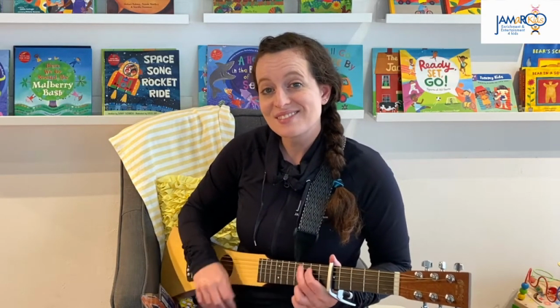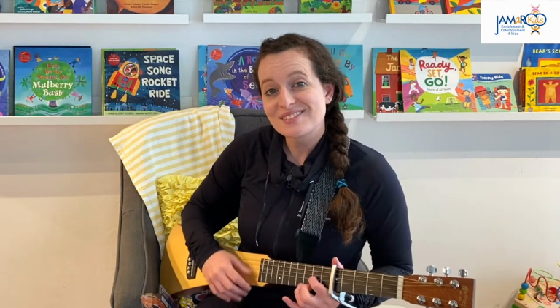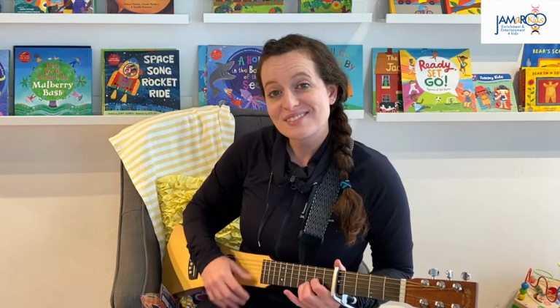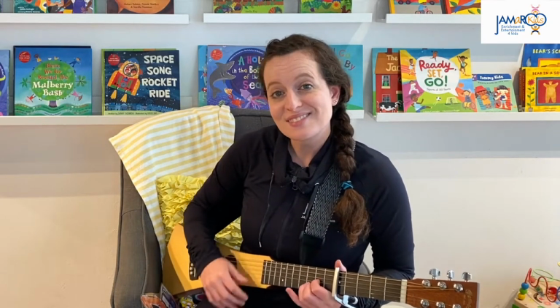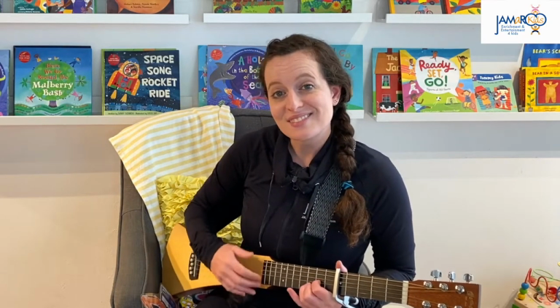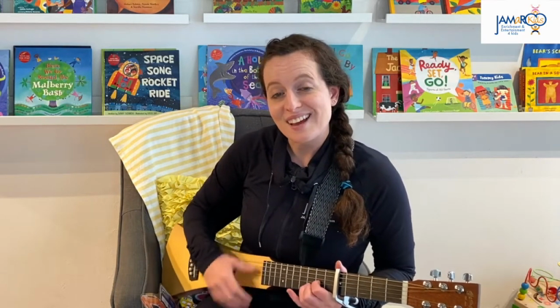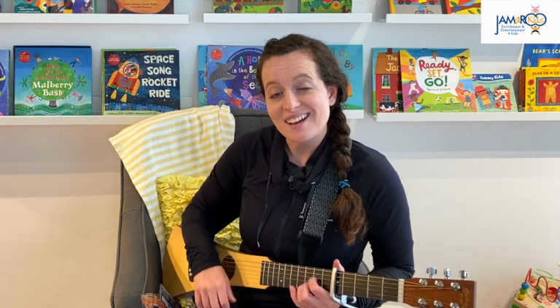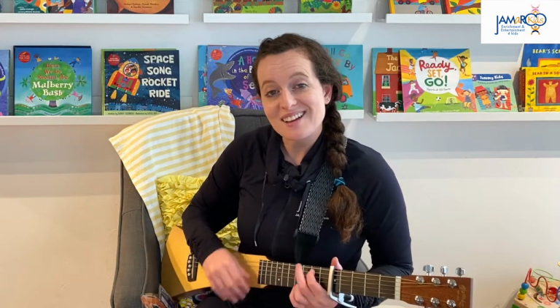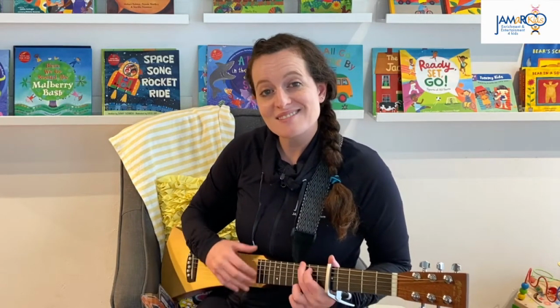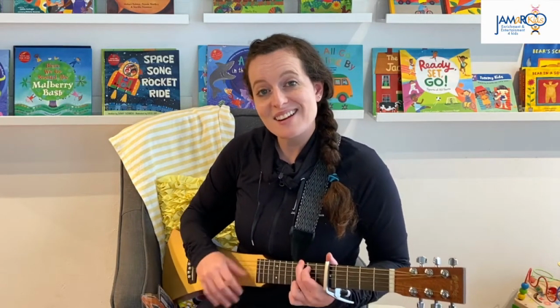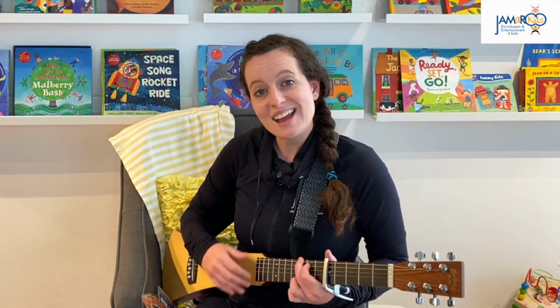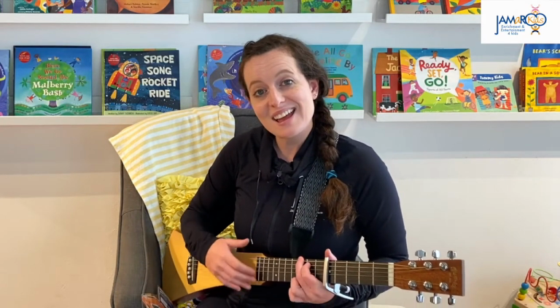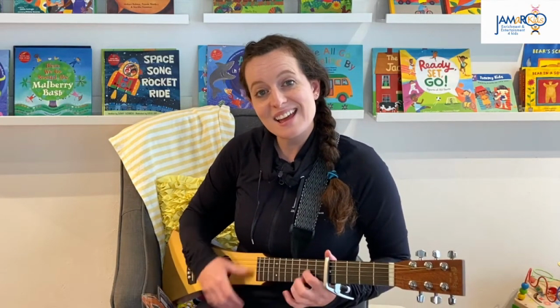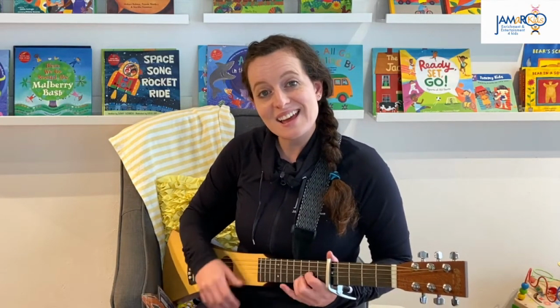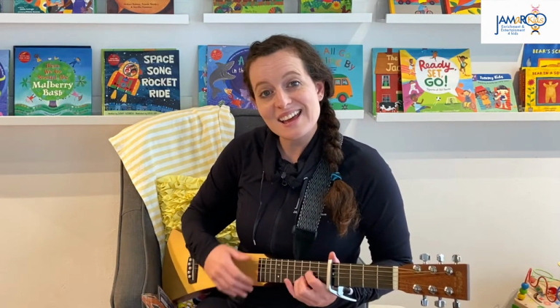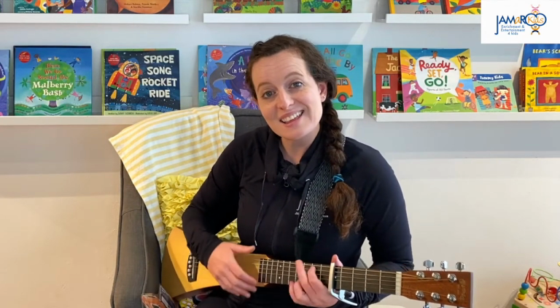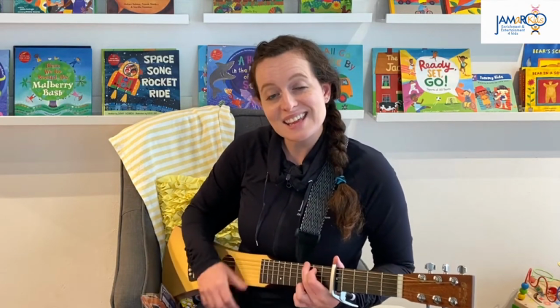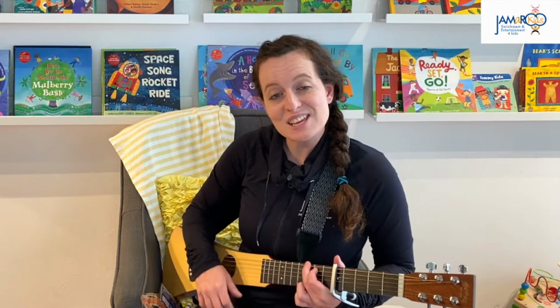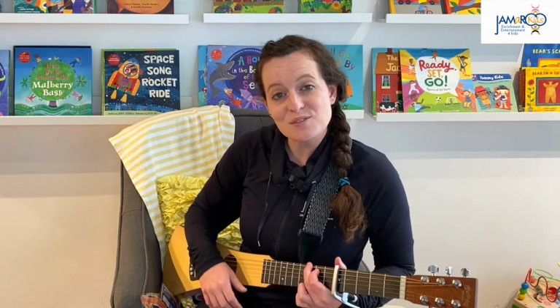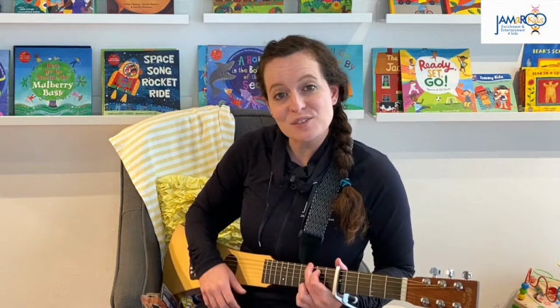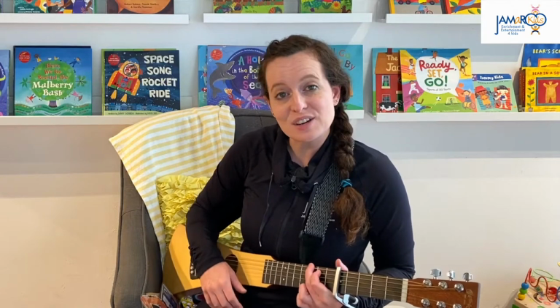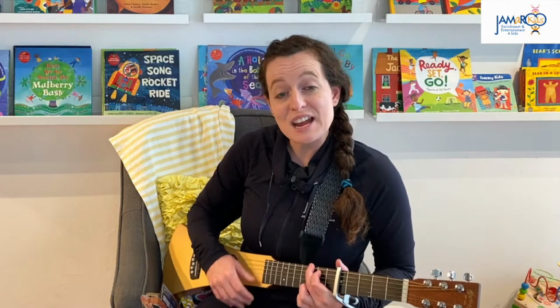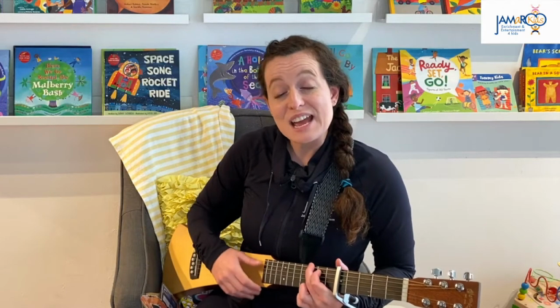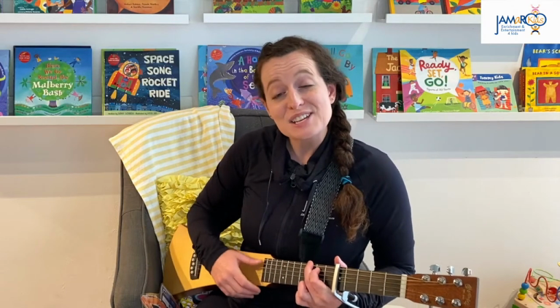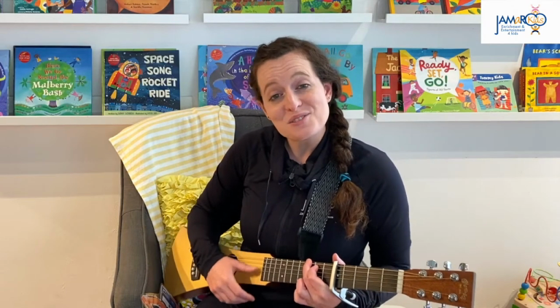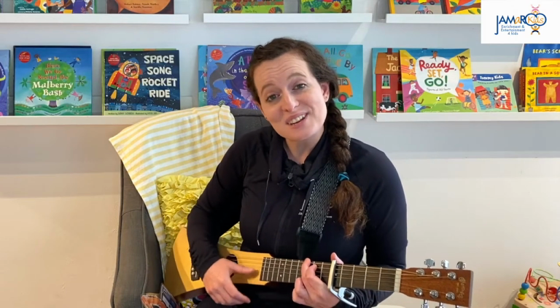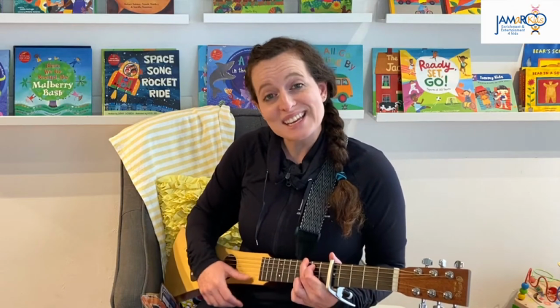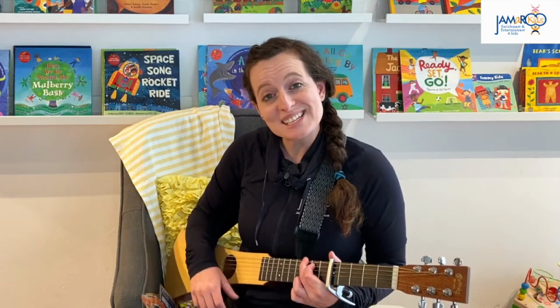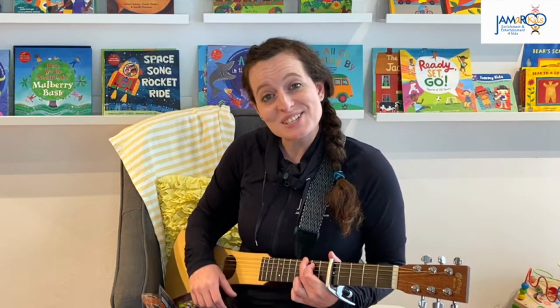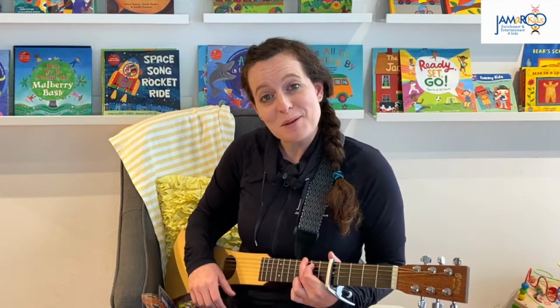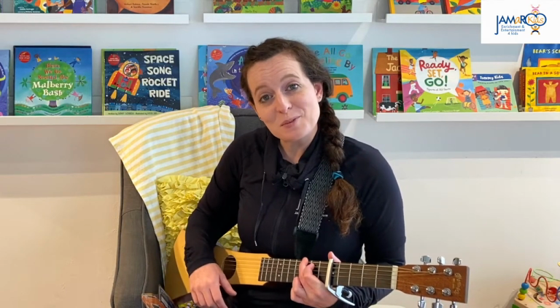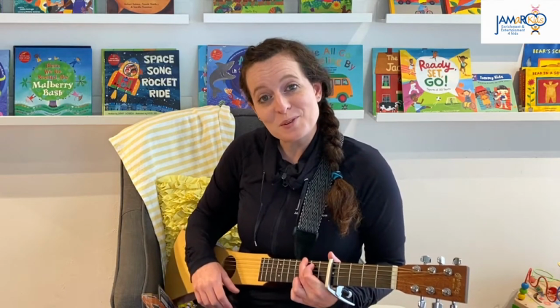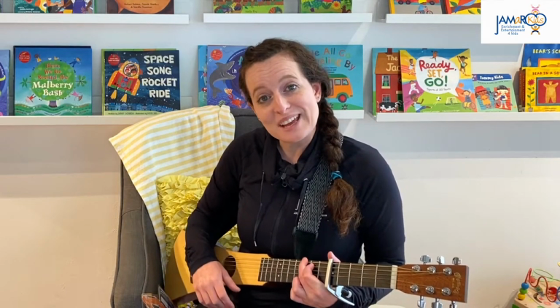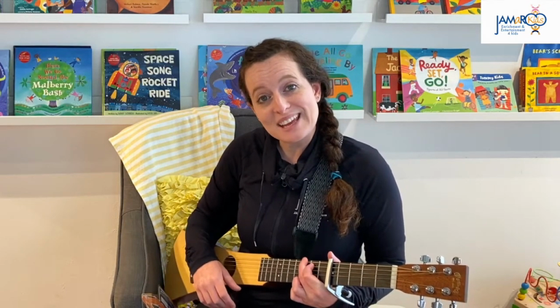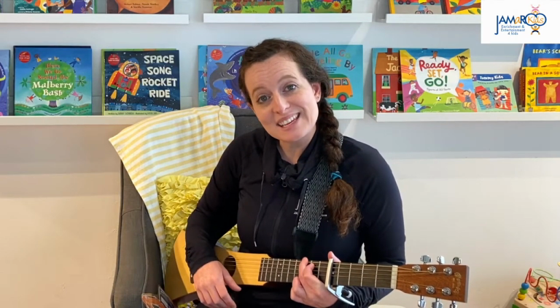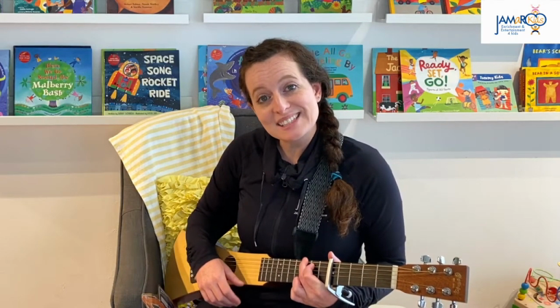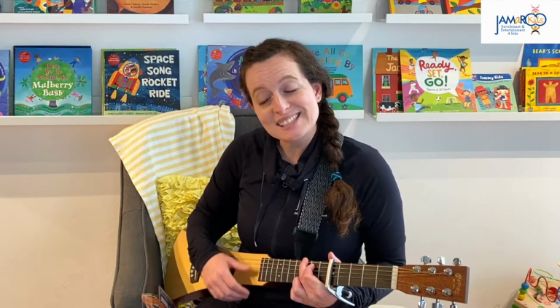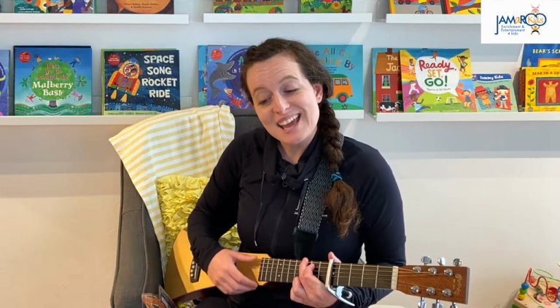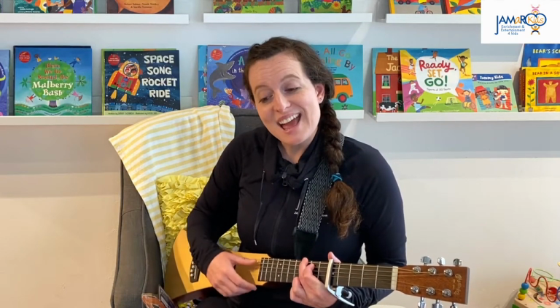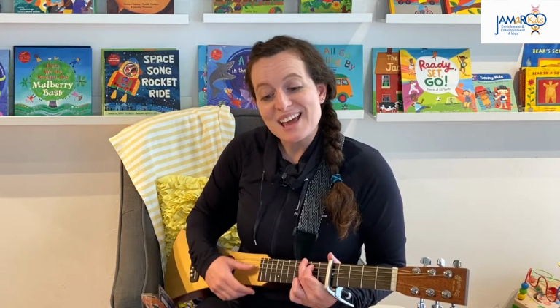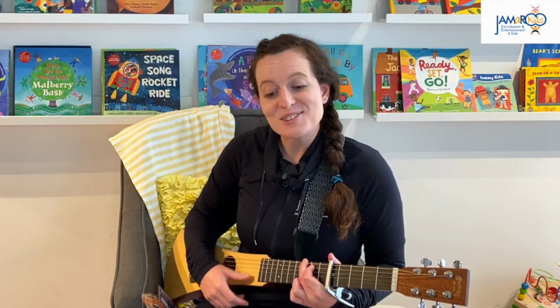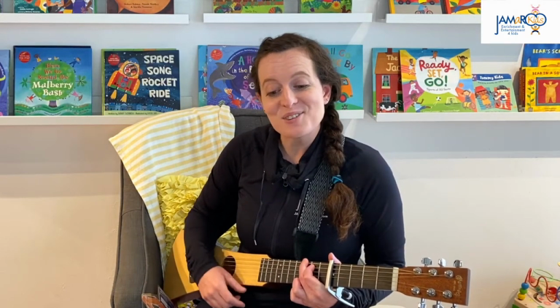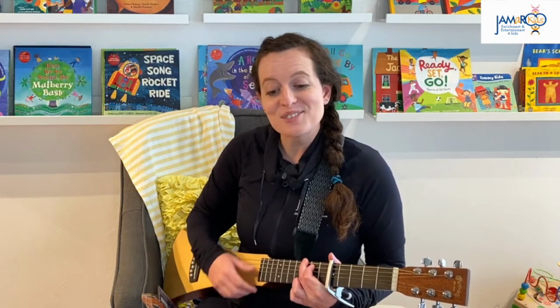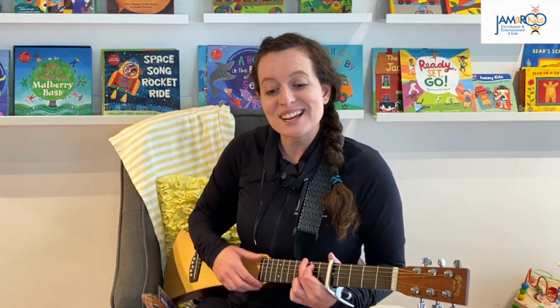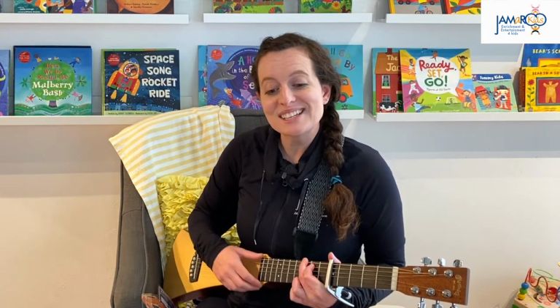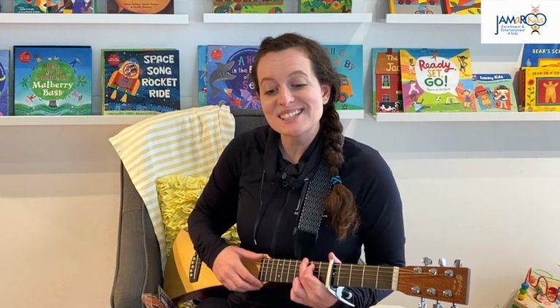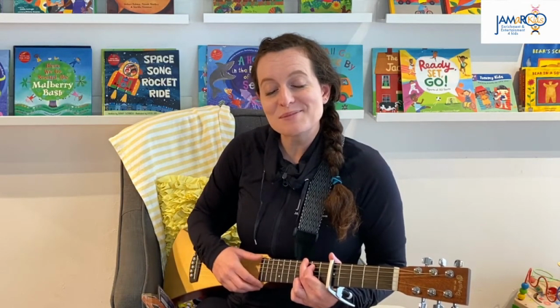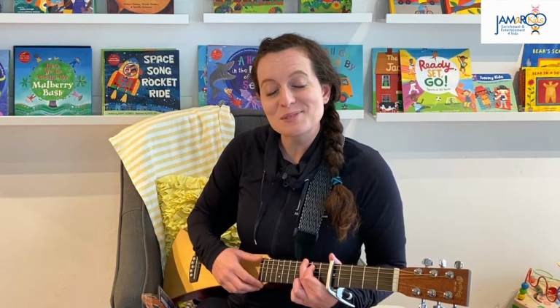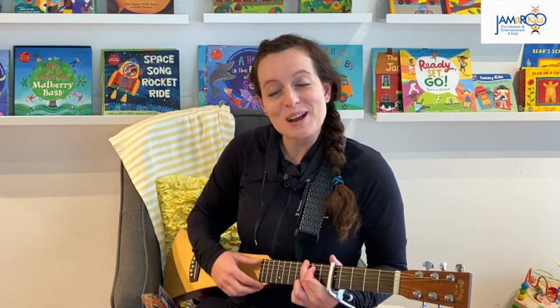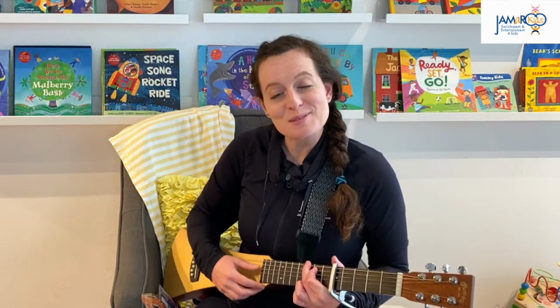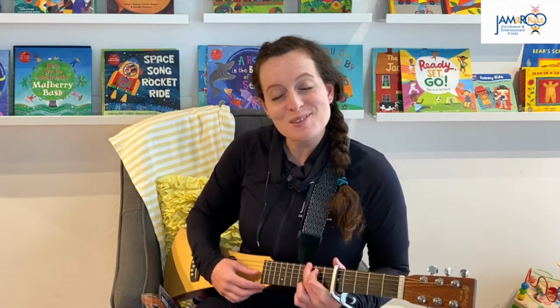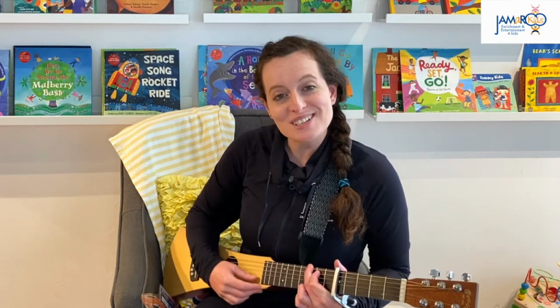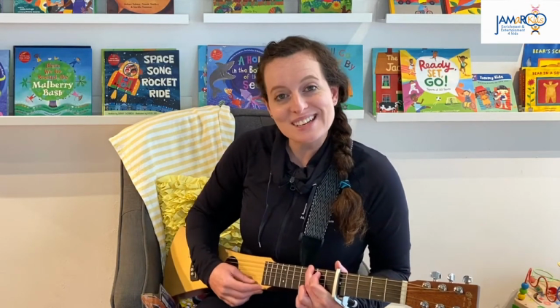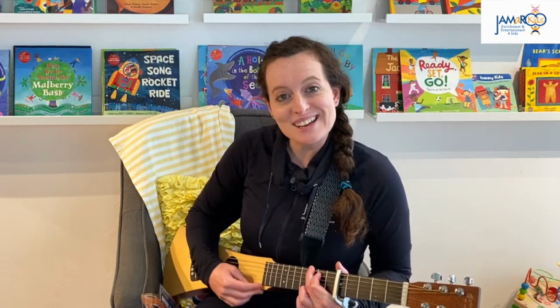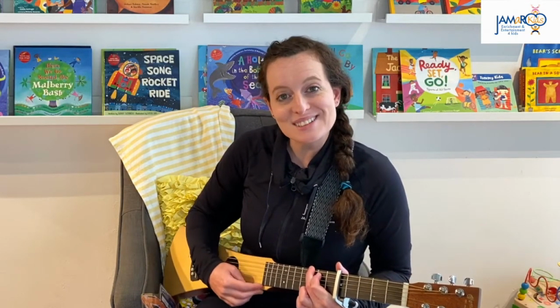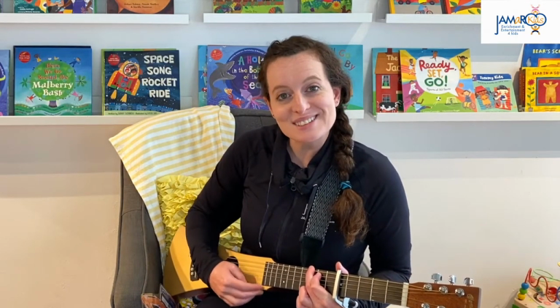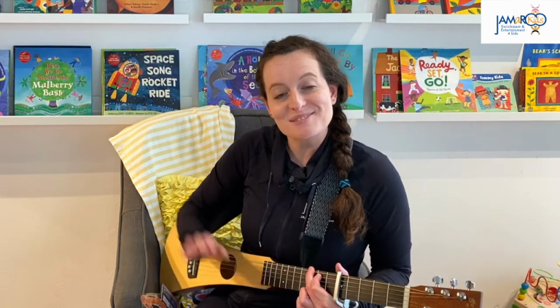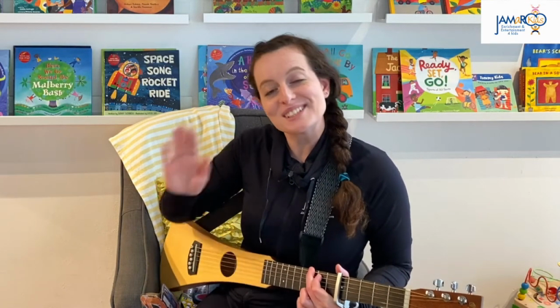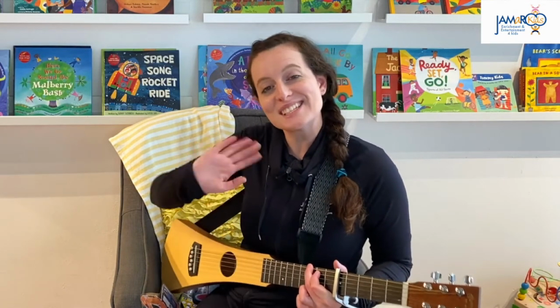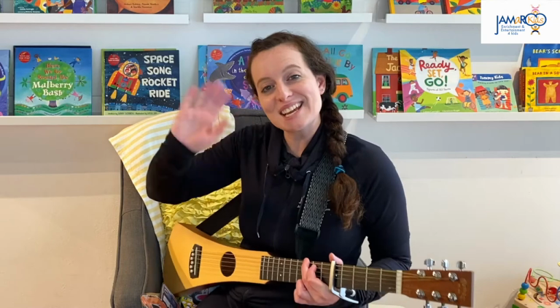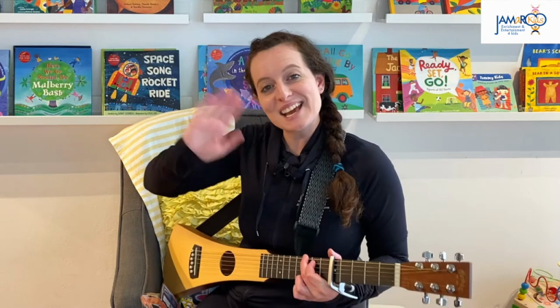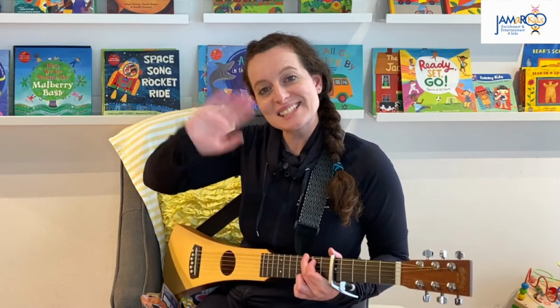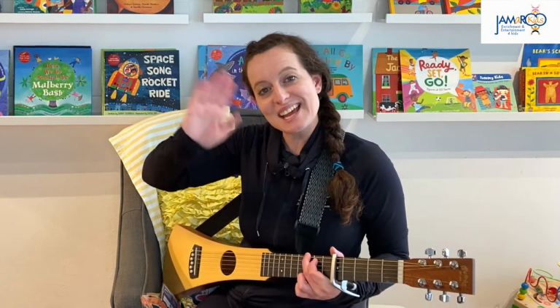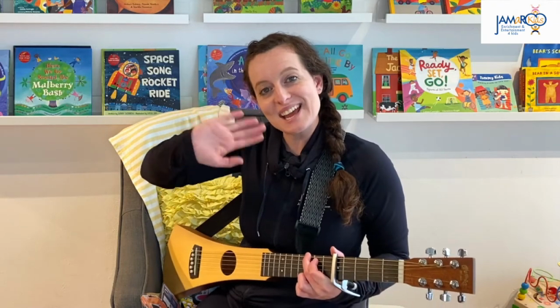Thank you for tuning in to Jameroo Kids, and don't forget to subscribe to our channel. We'll see you next time!